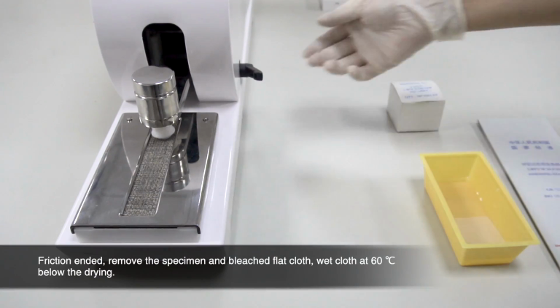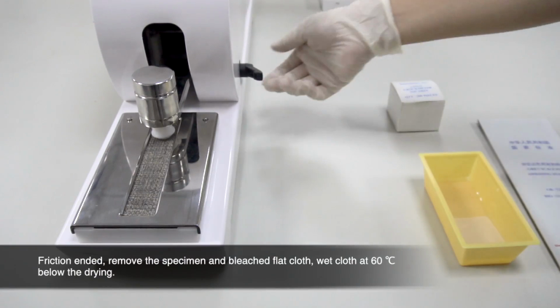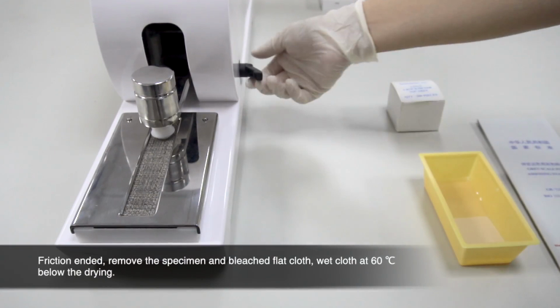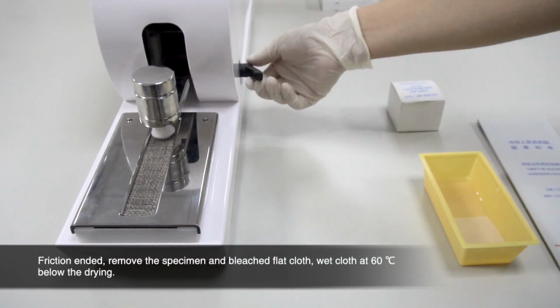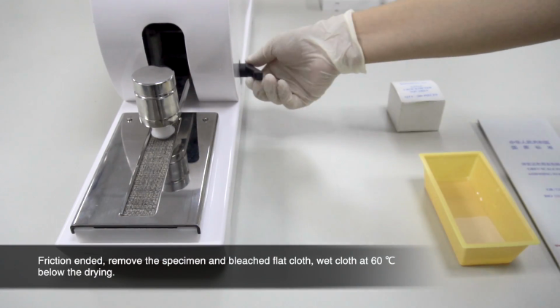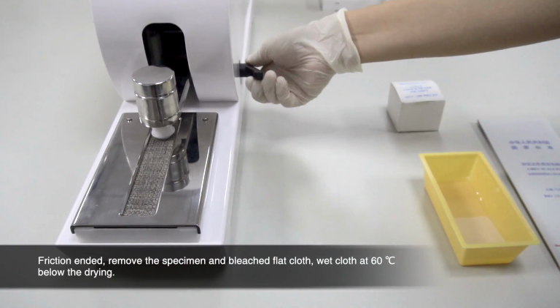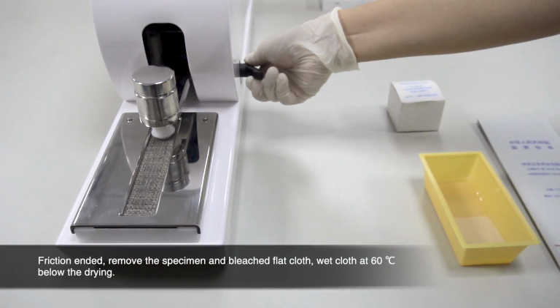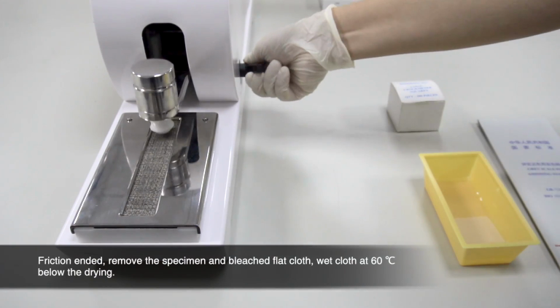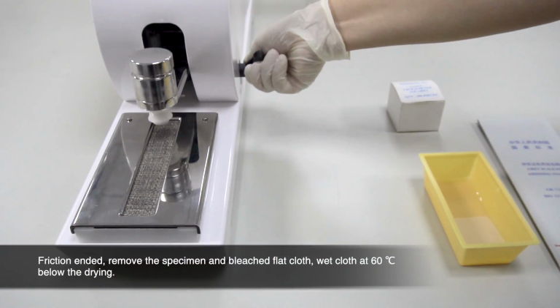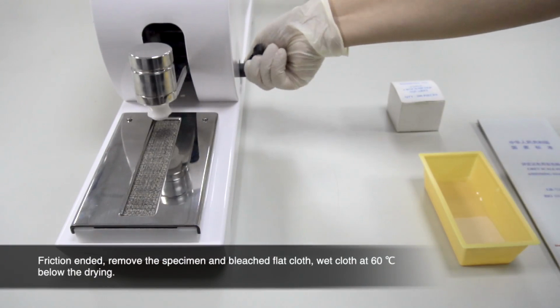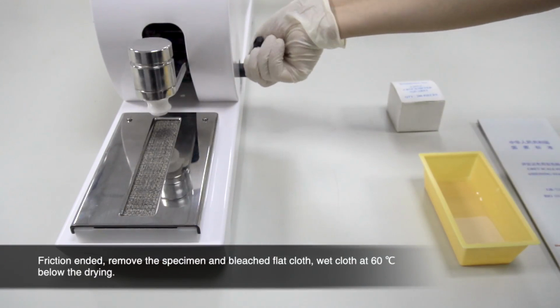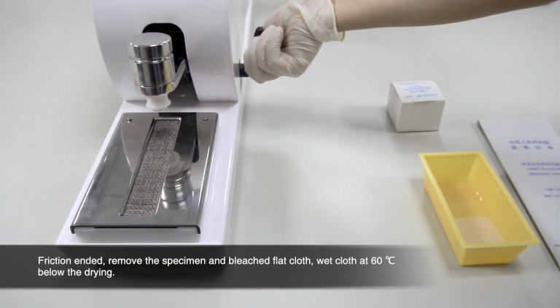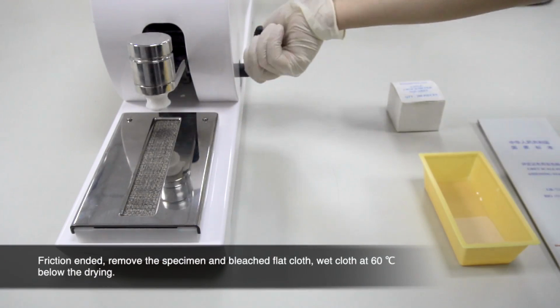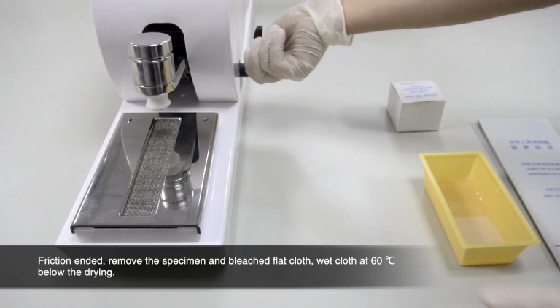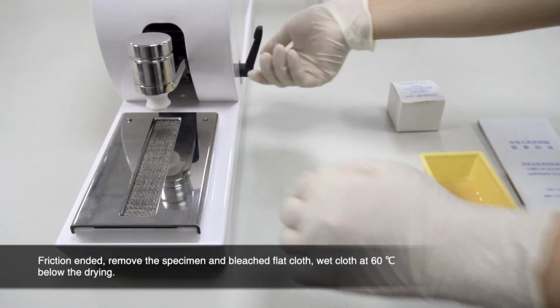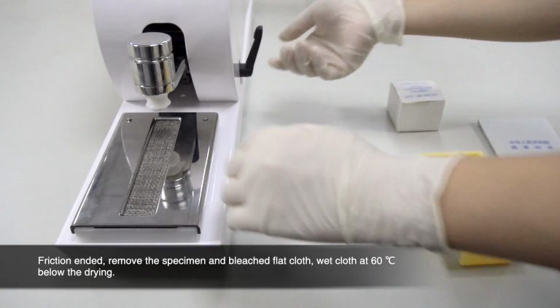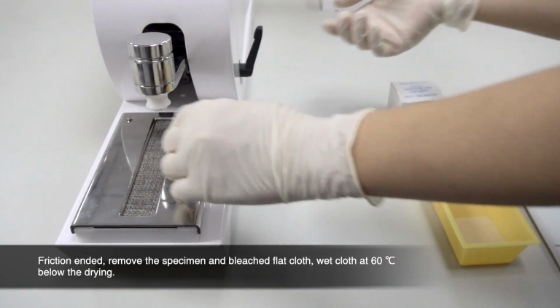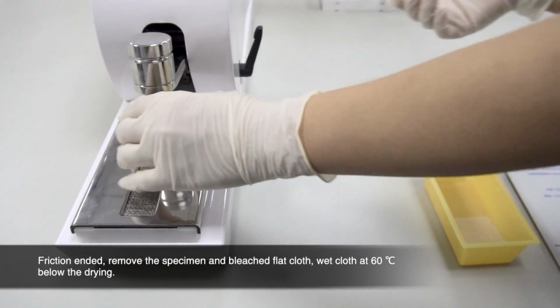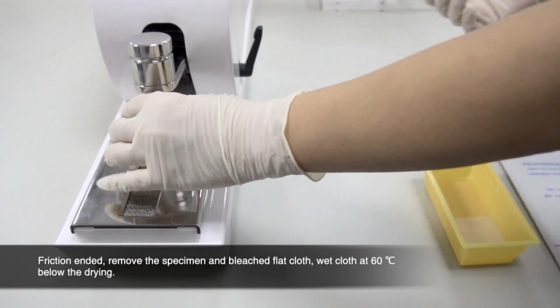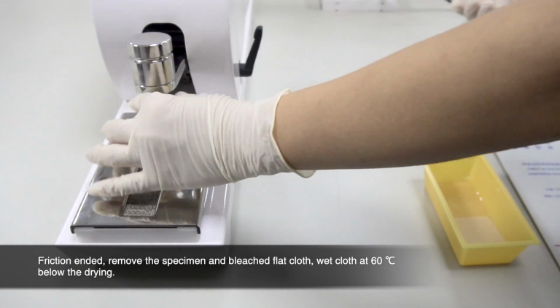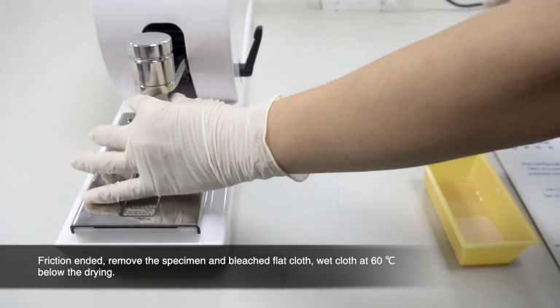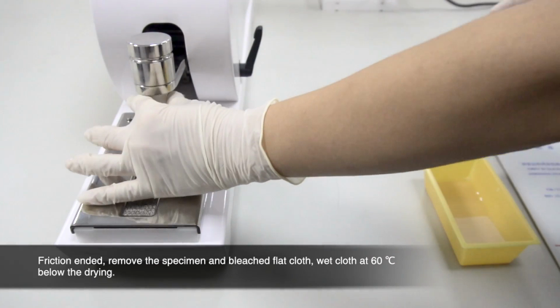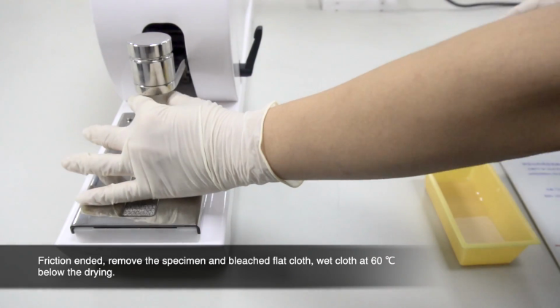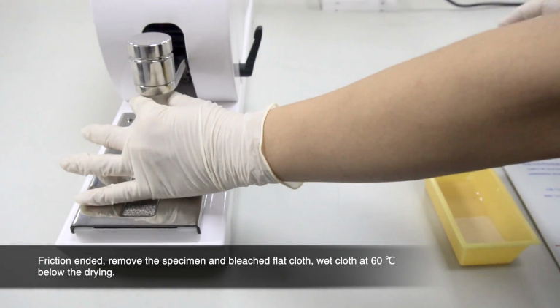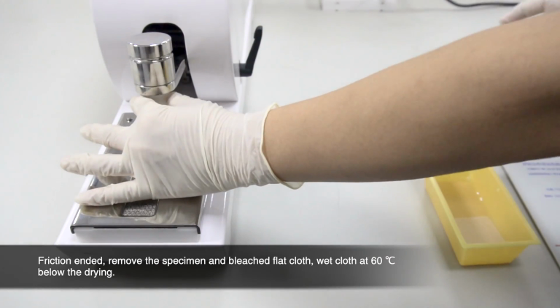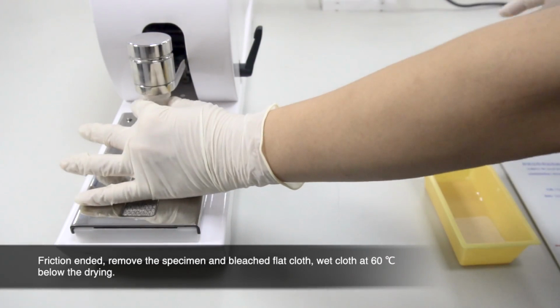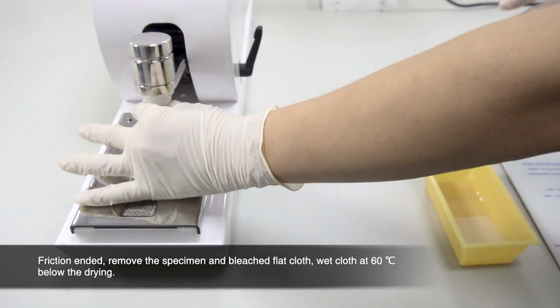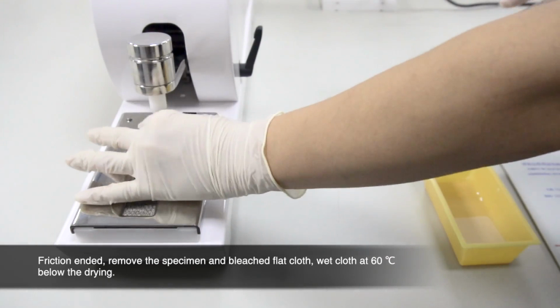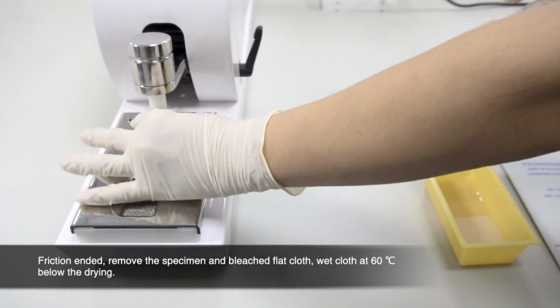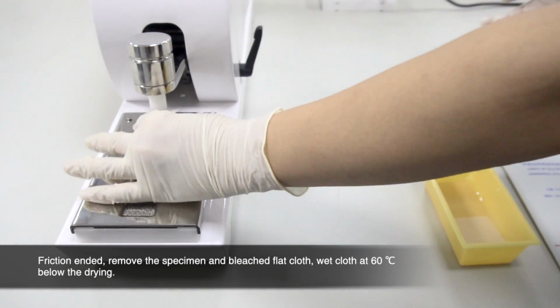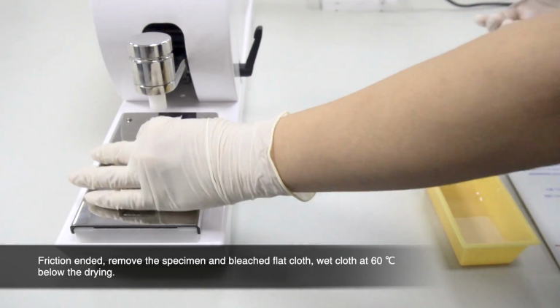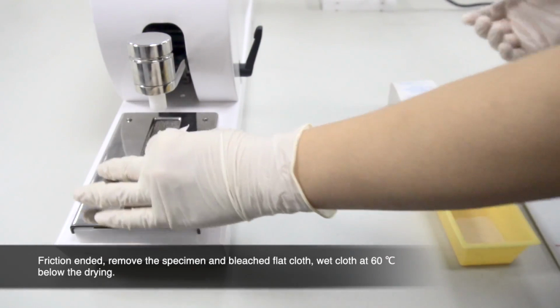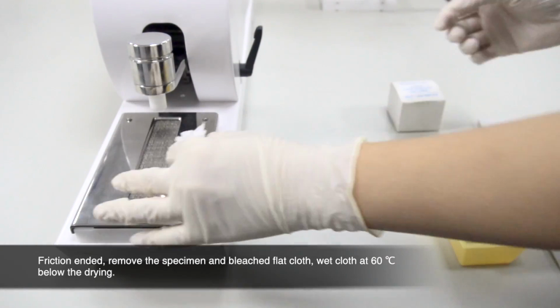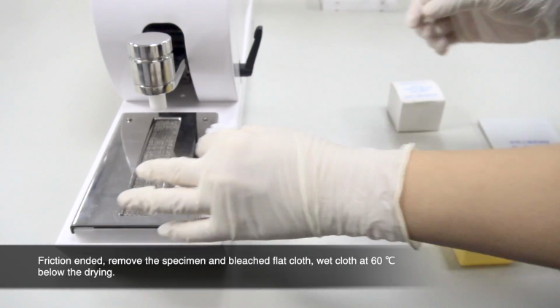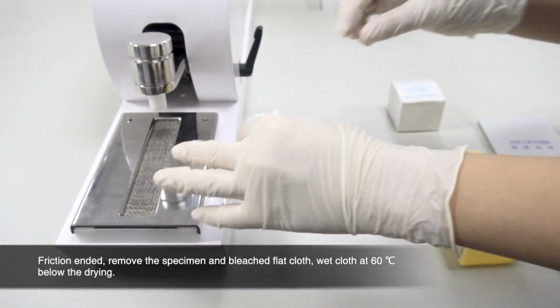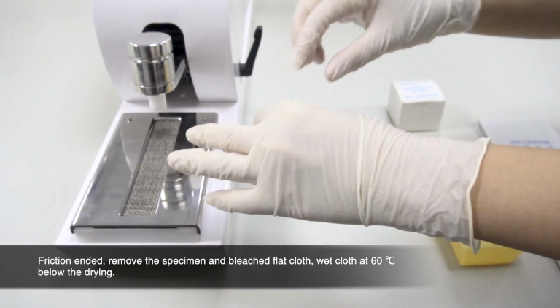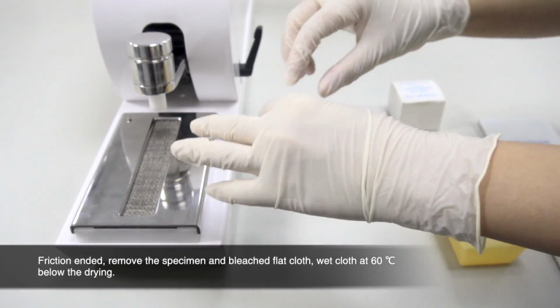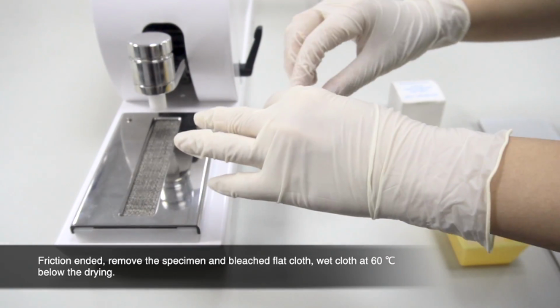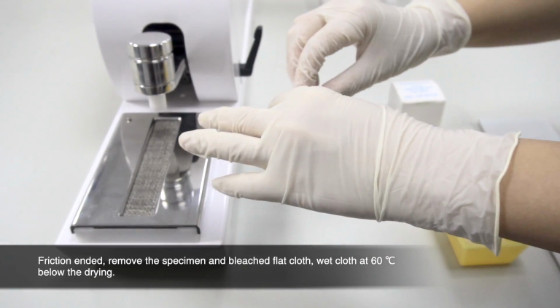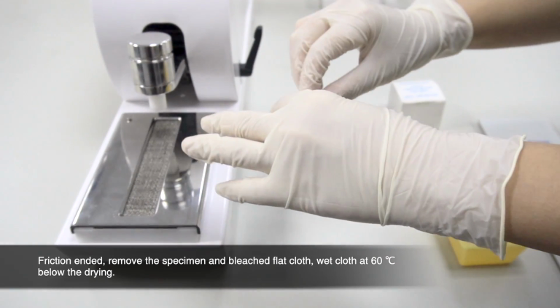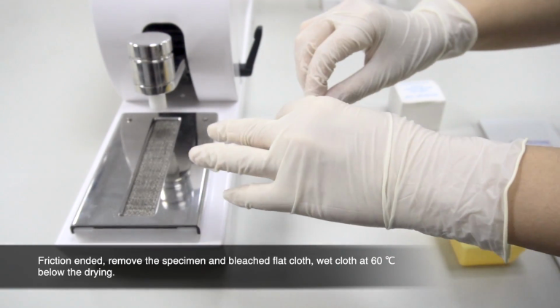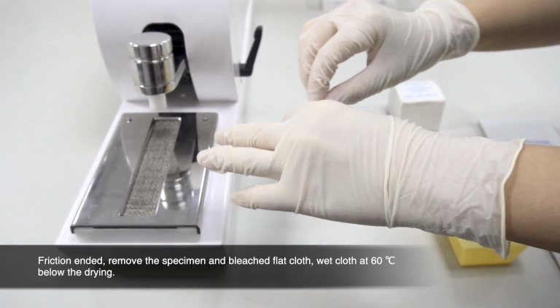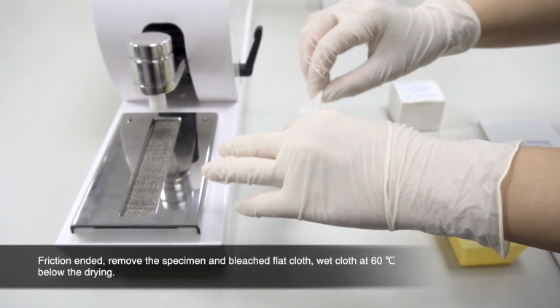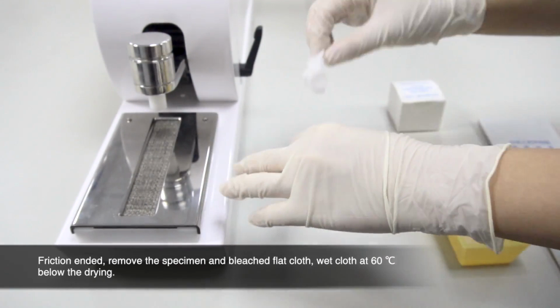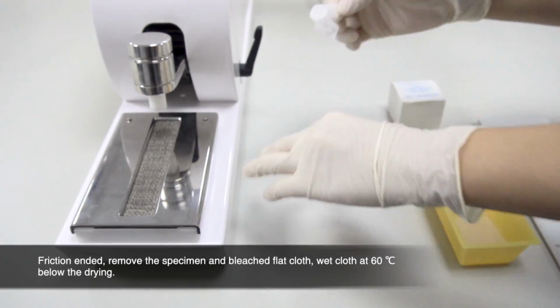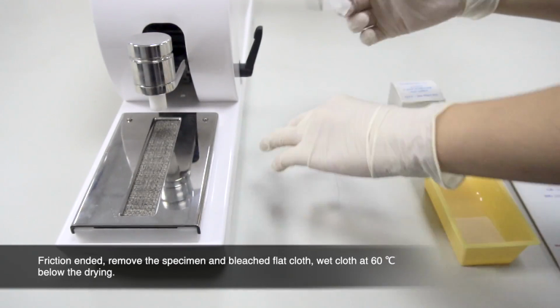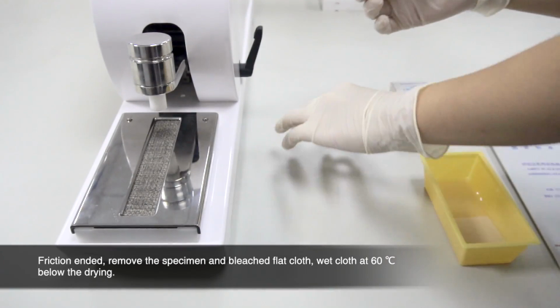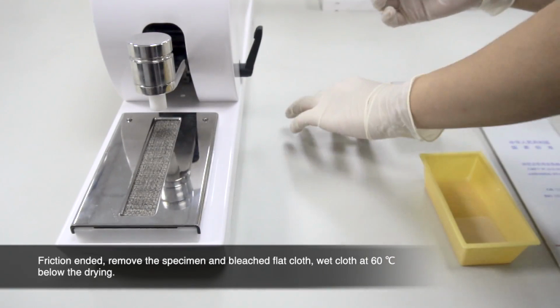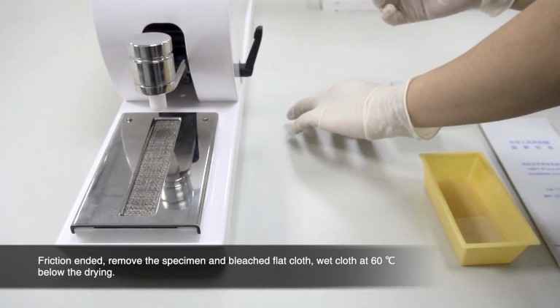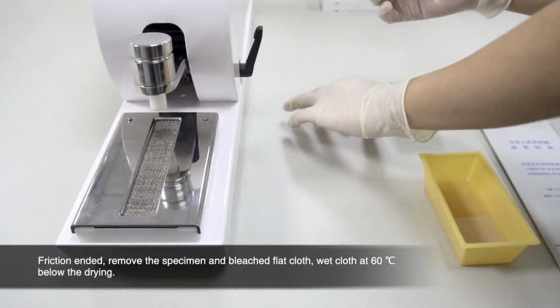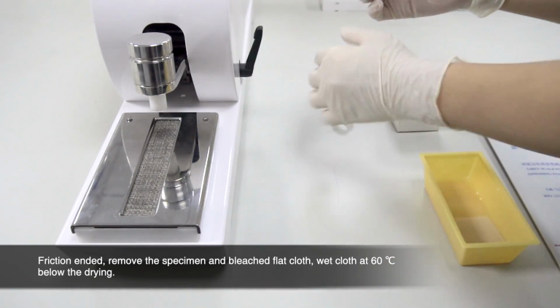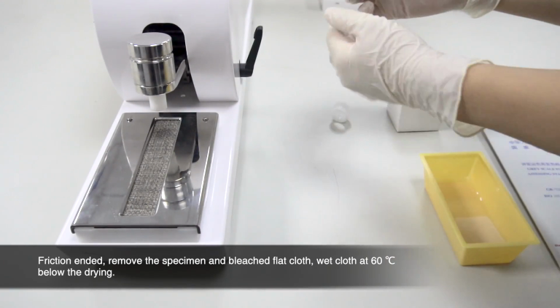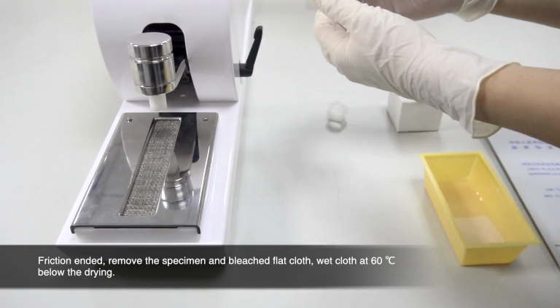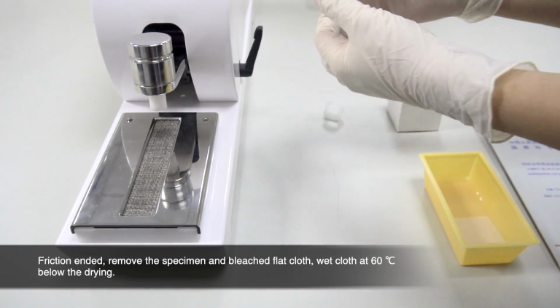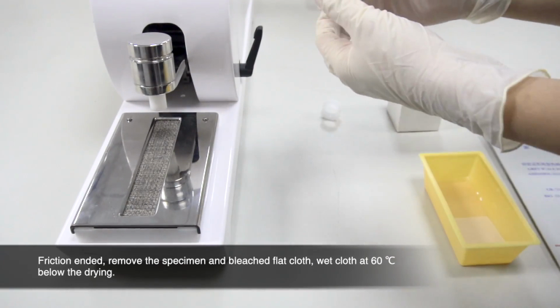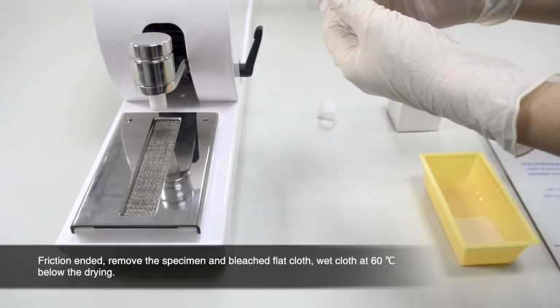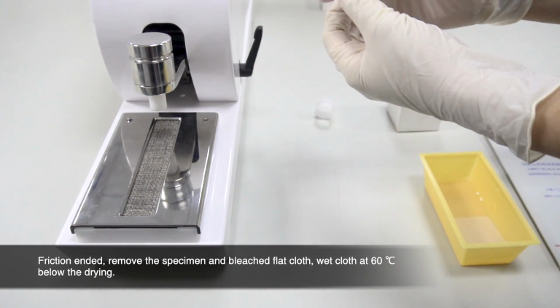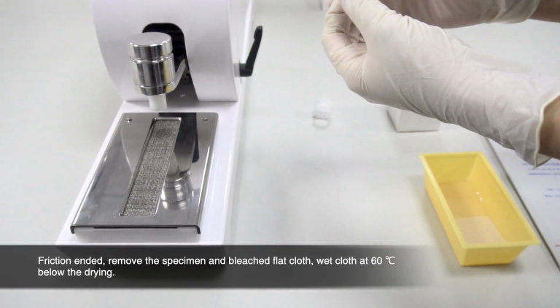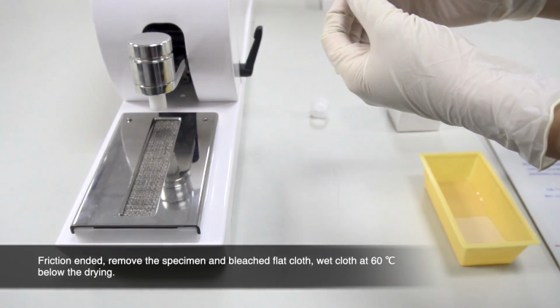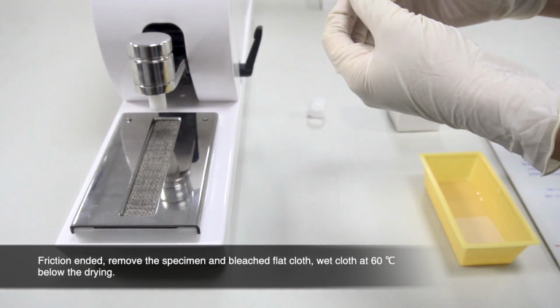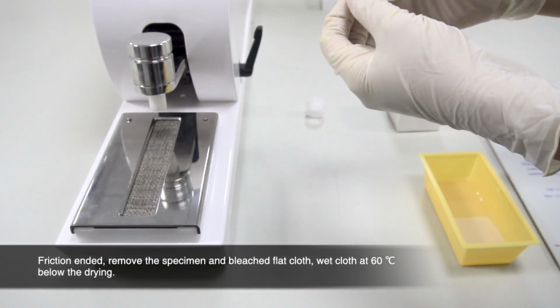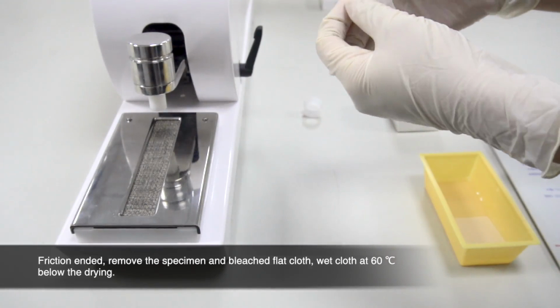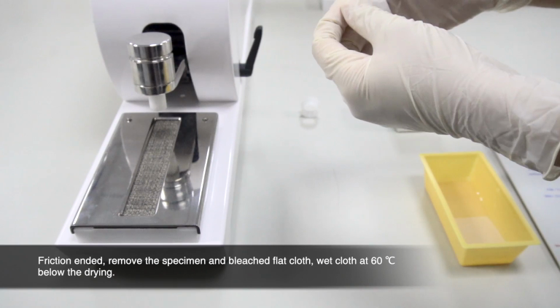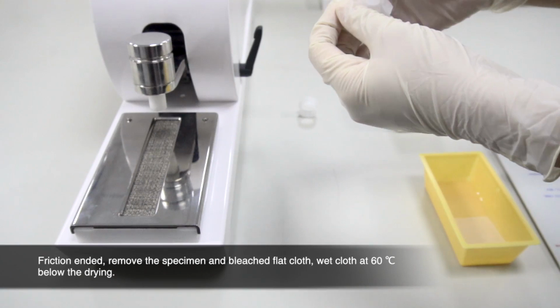After friction is complete, remove the specimen and bleached flat cloth, and dry the wet cloth below 60 degrees Celsius.